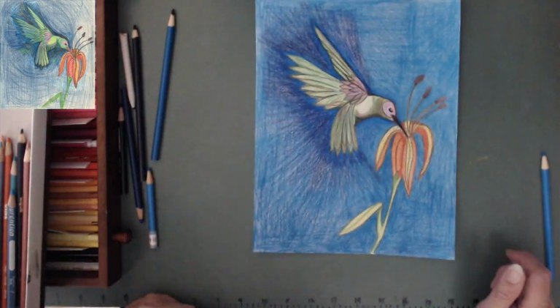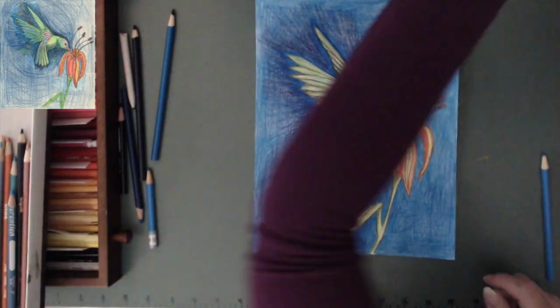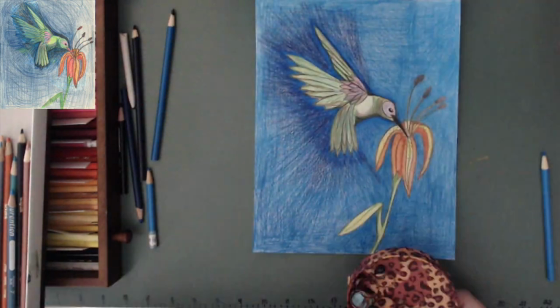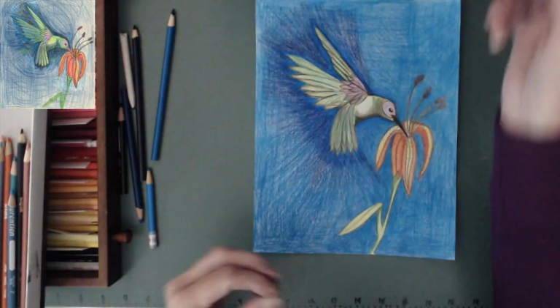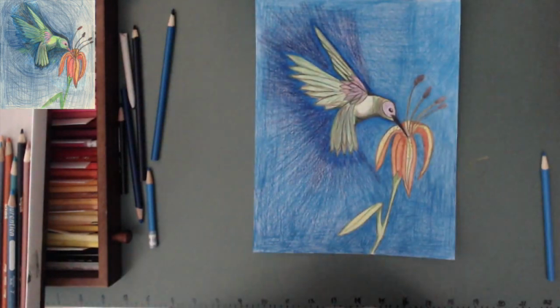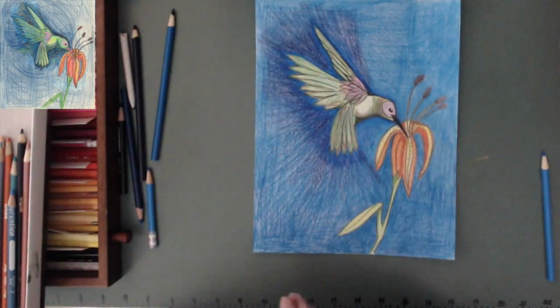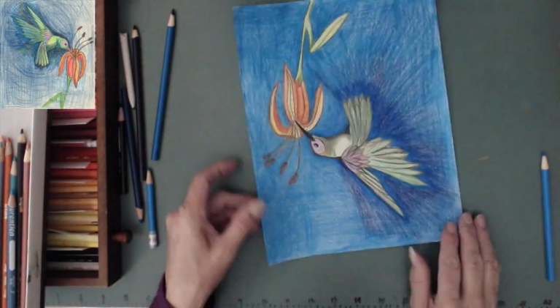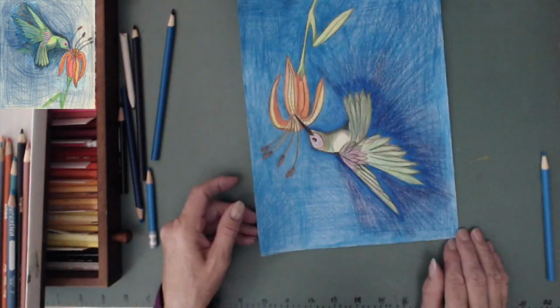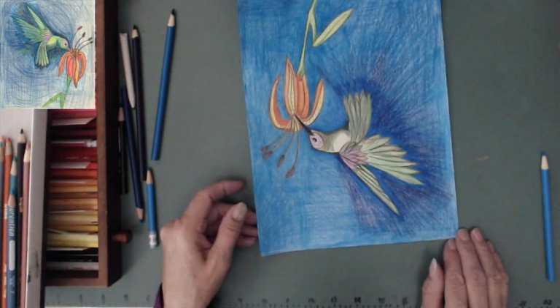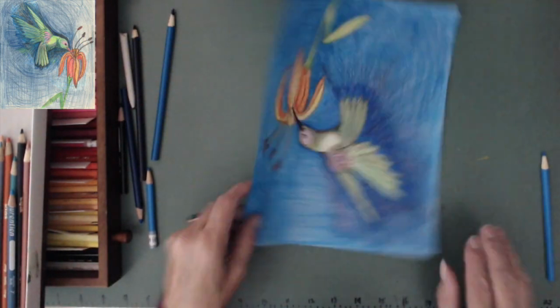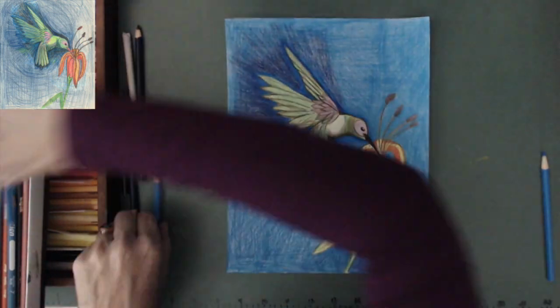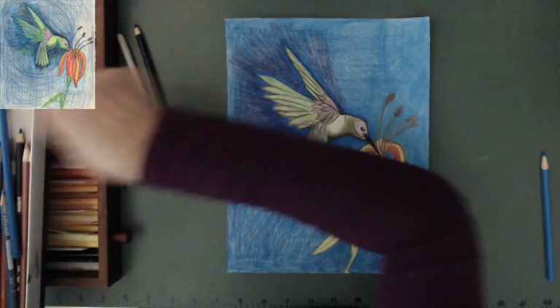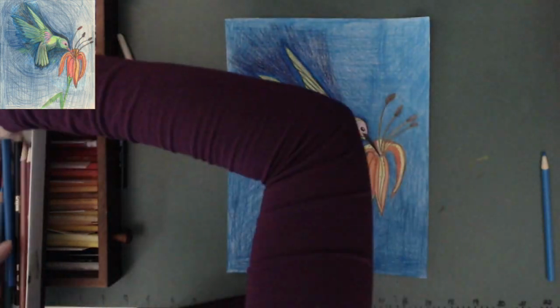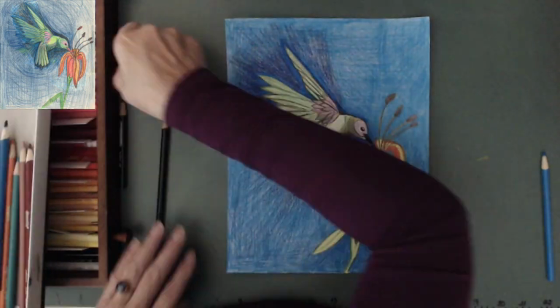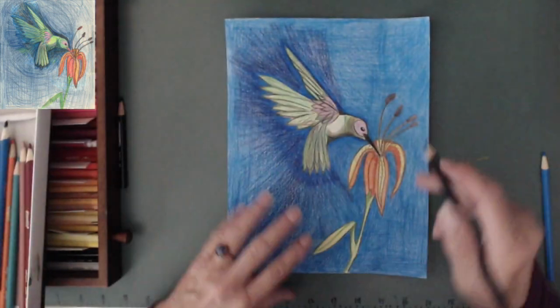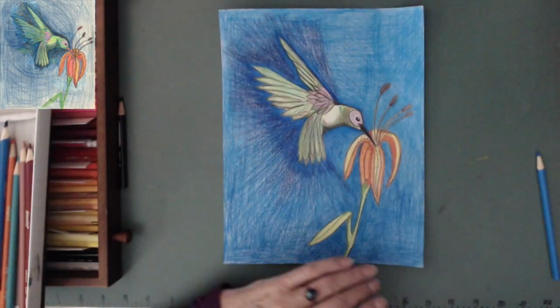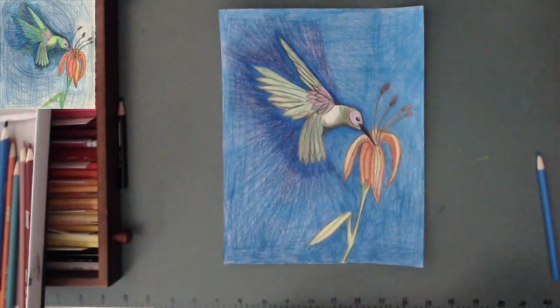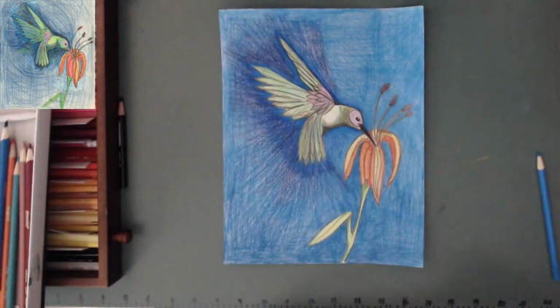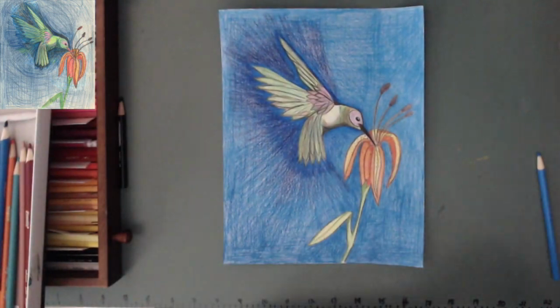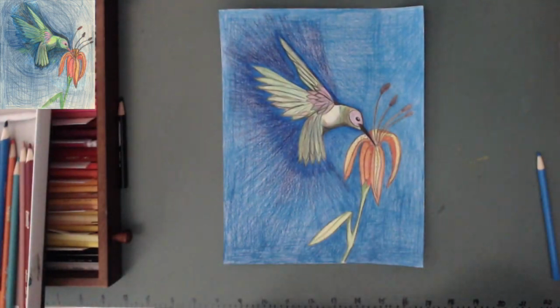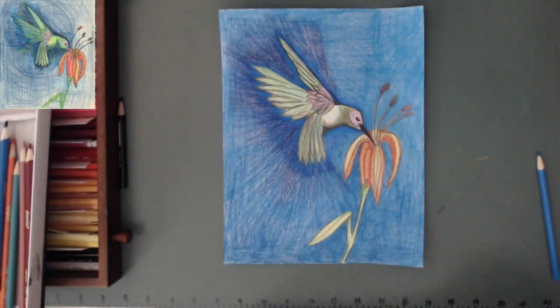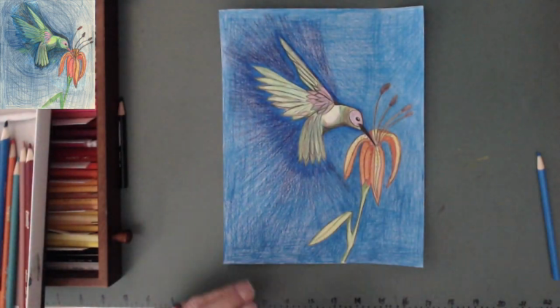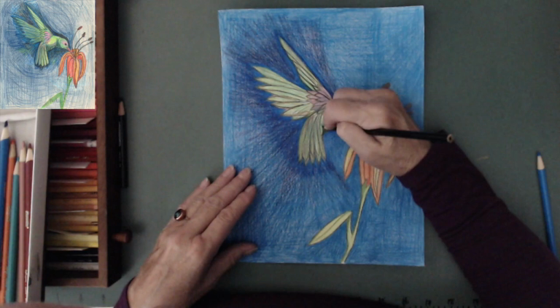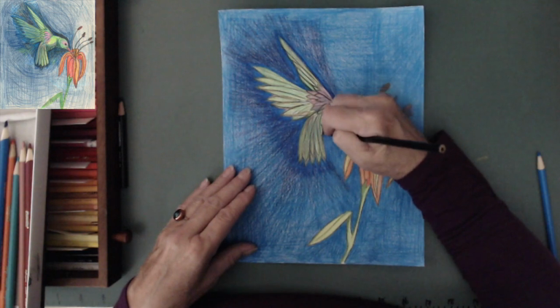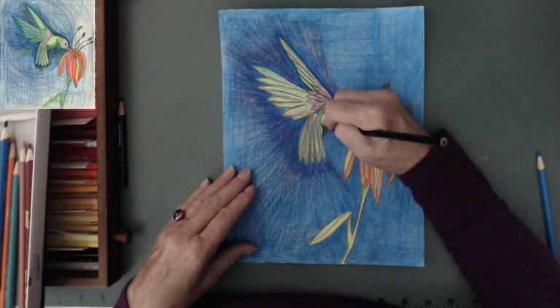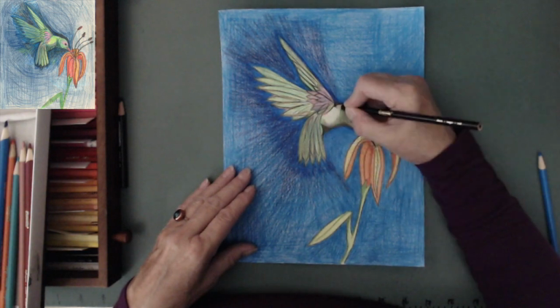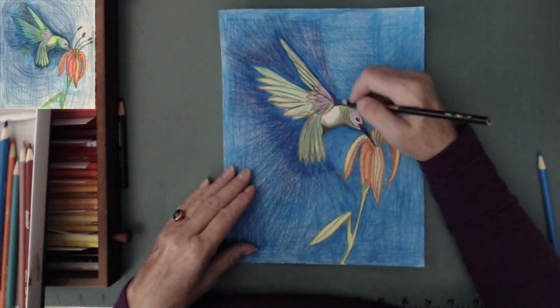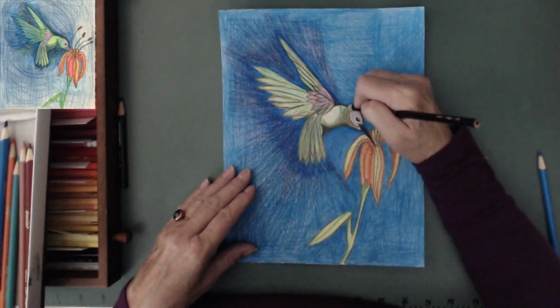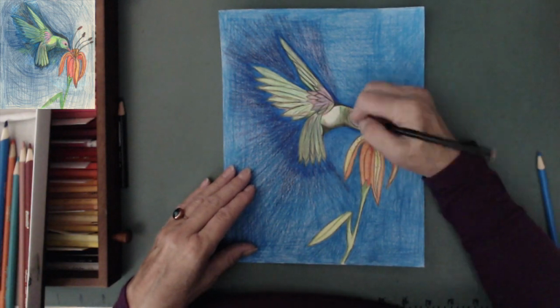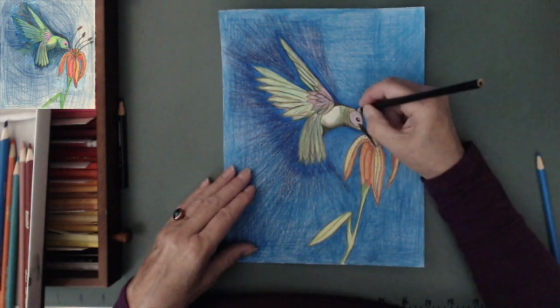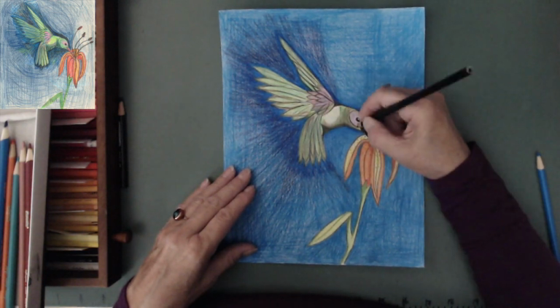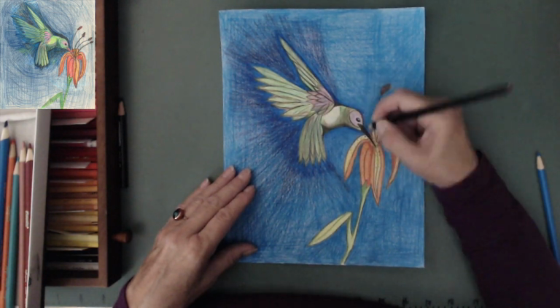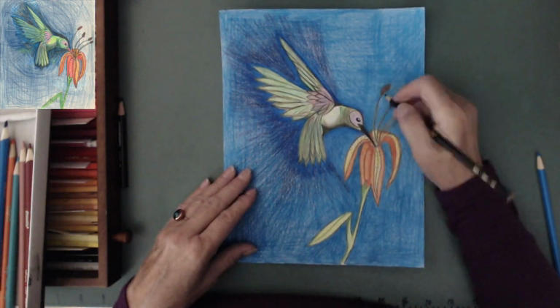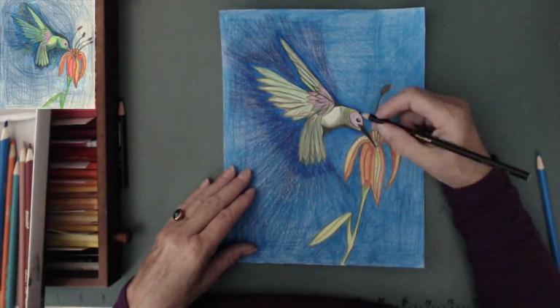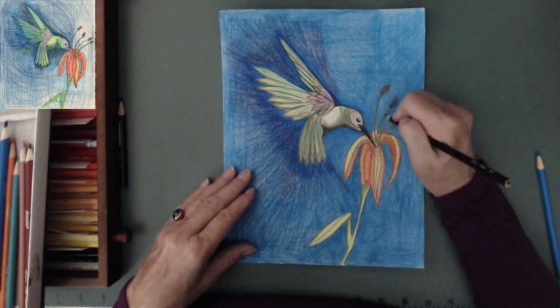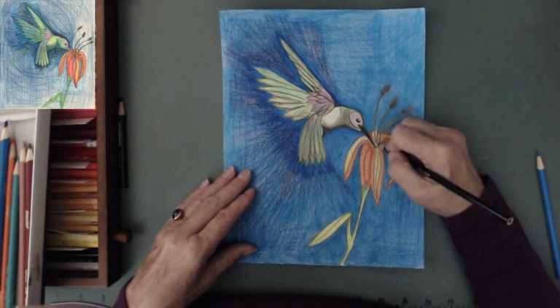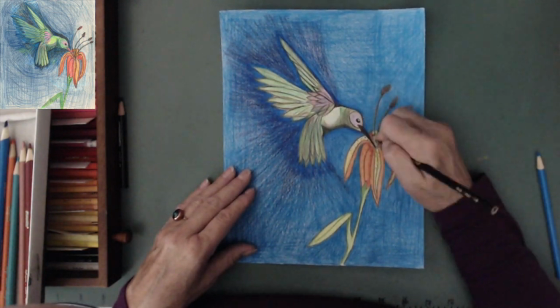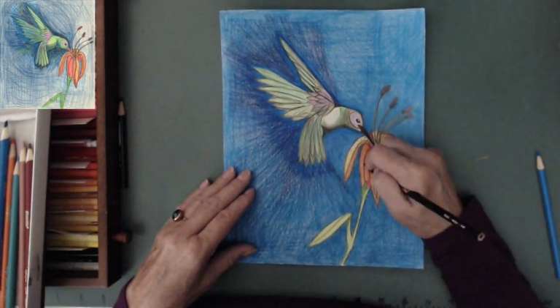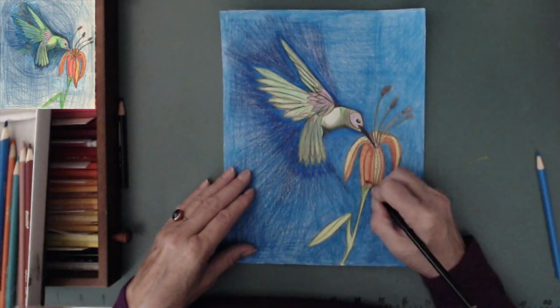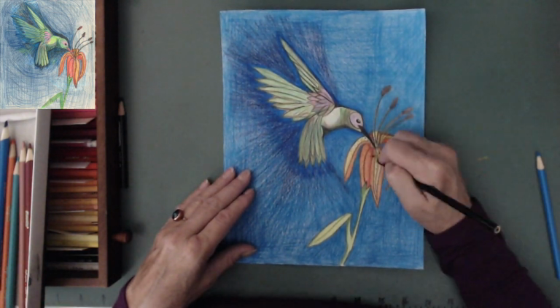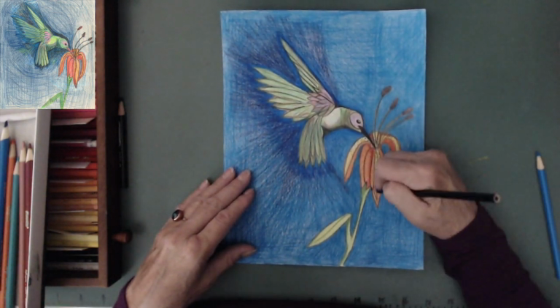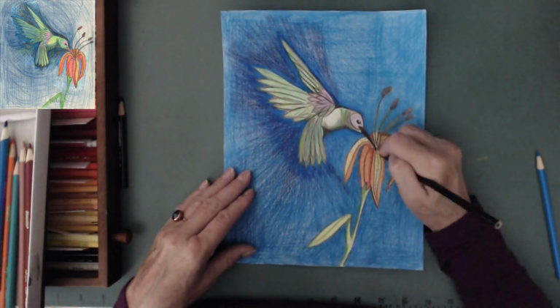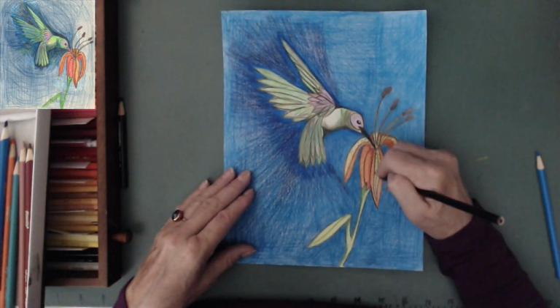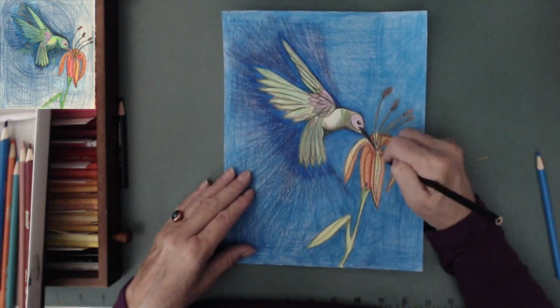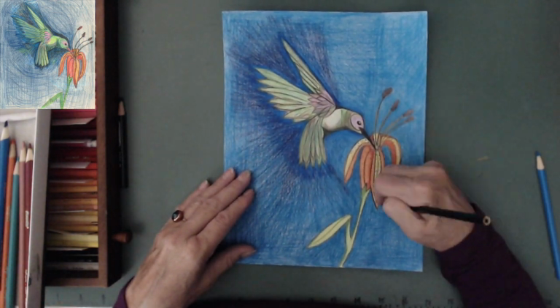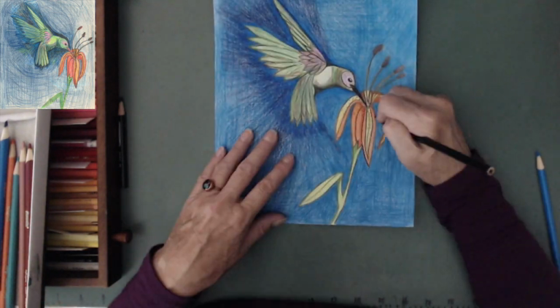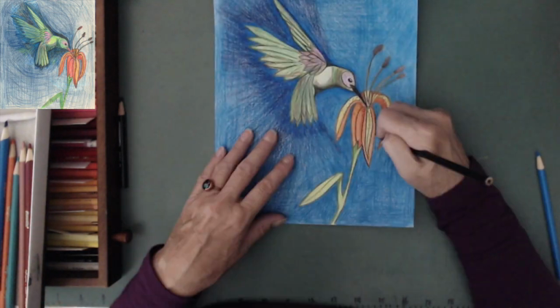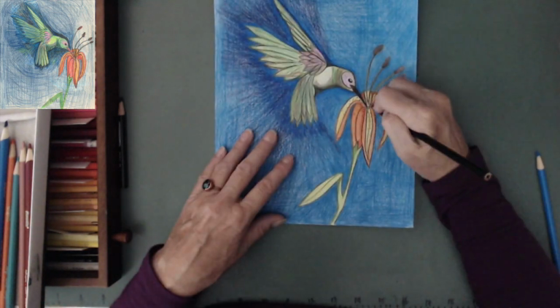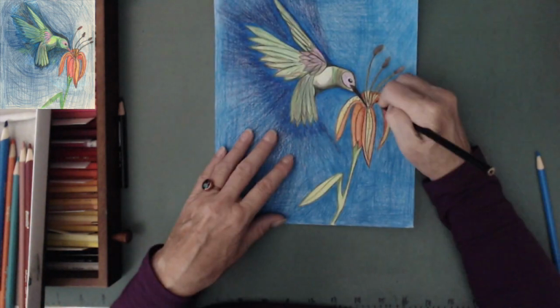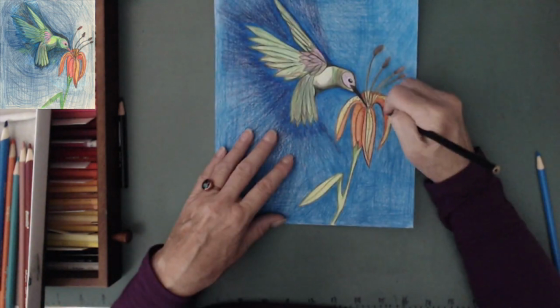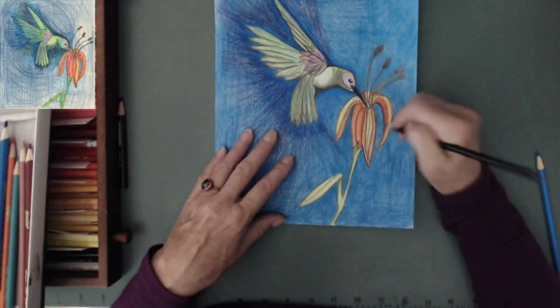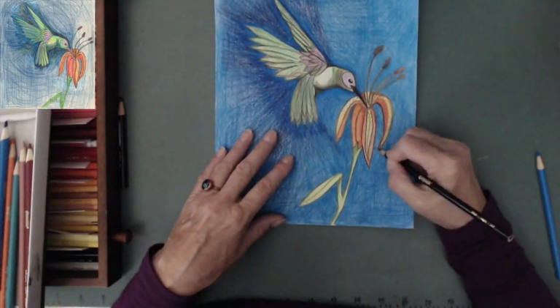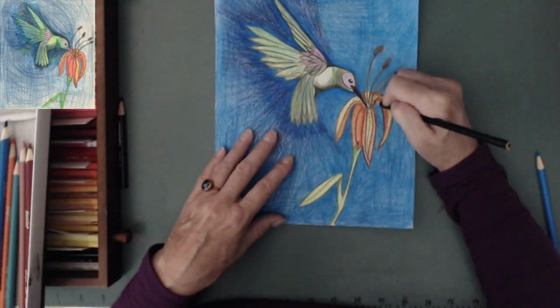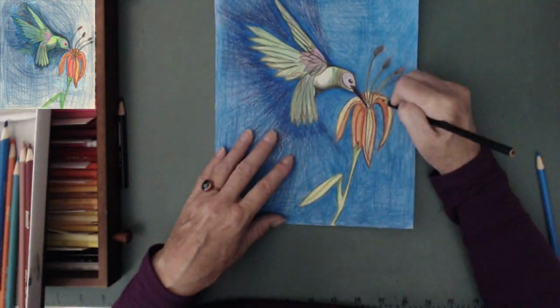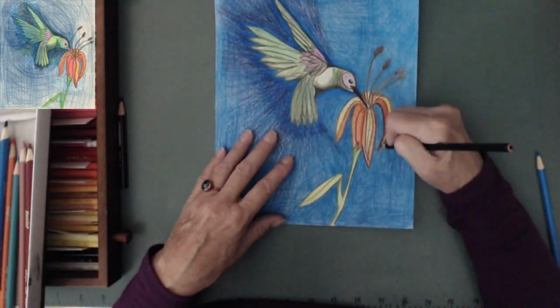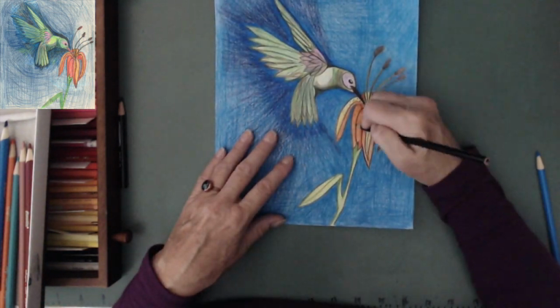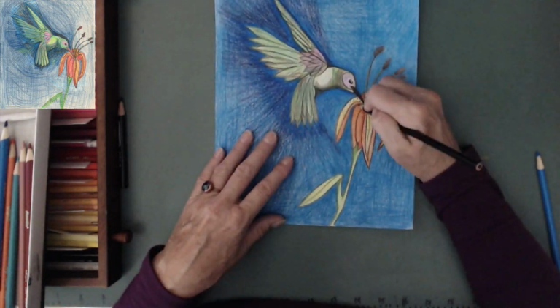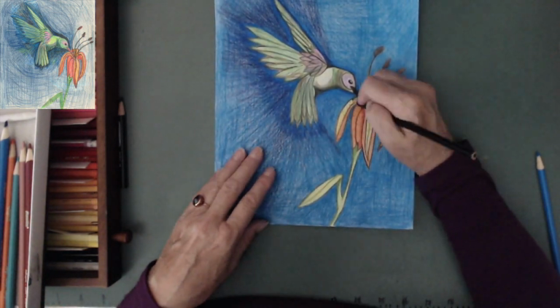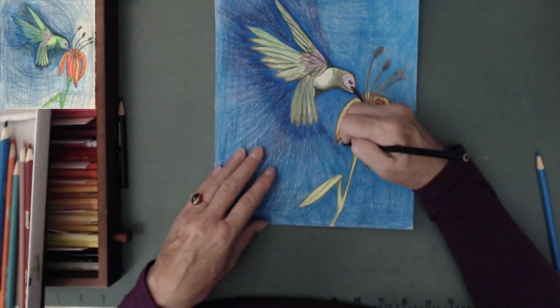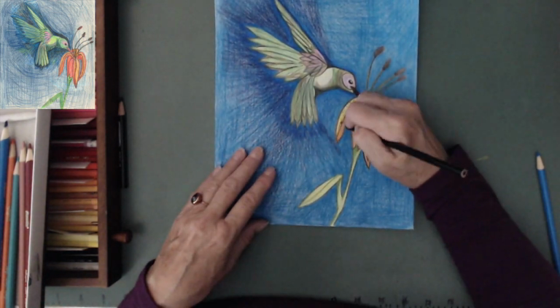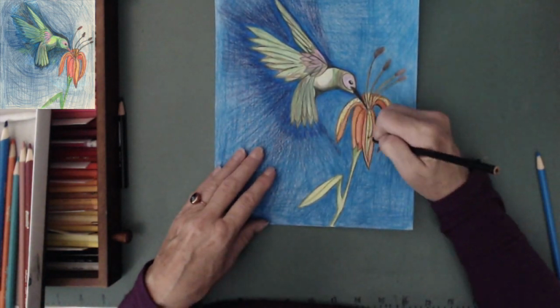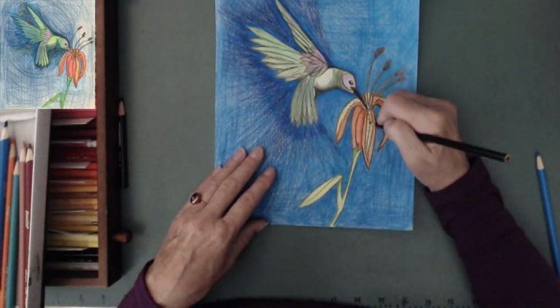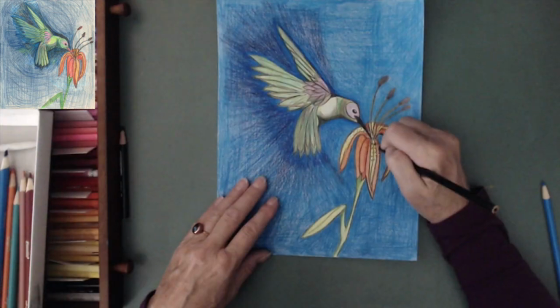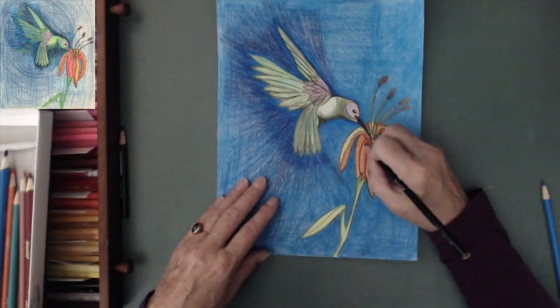As I was sitting there looking at my picture, I was able to see the wings almost moving back and forth.